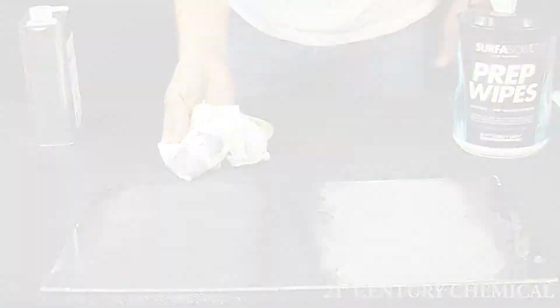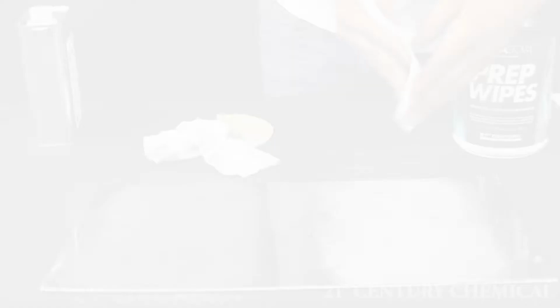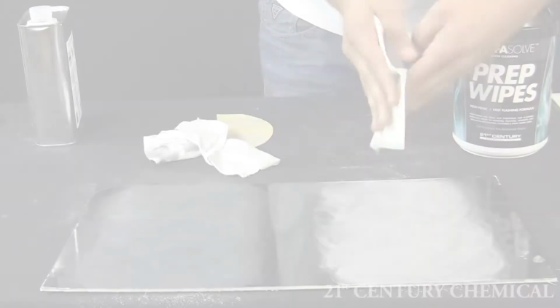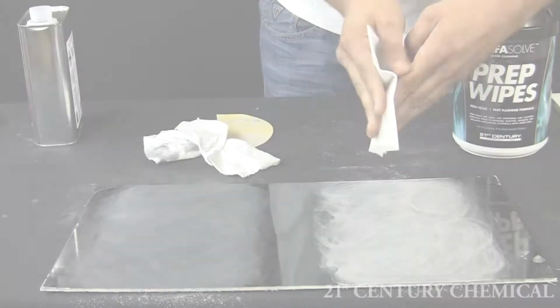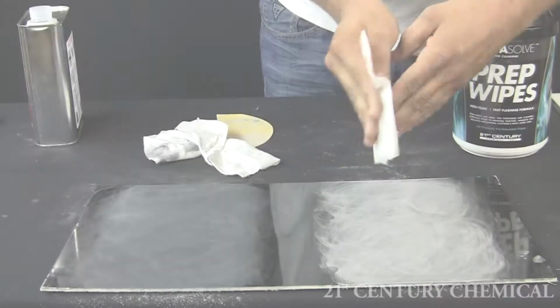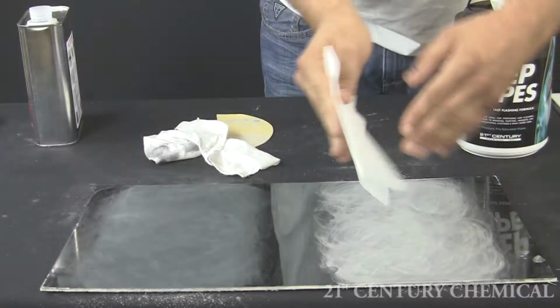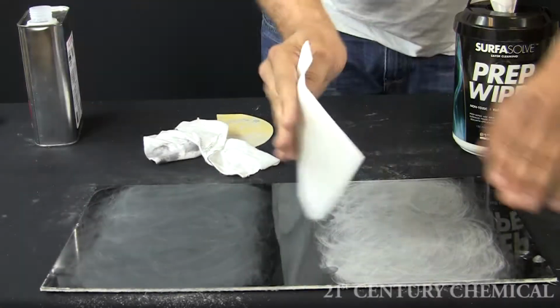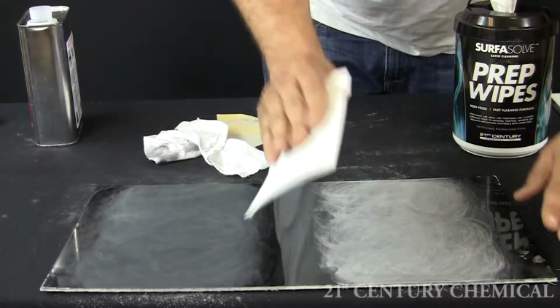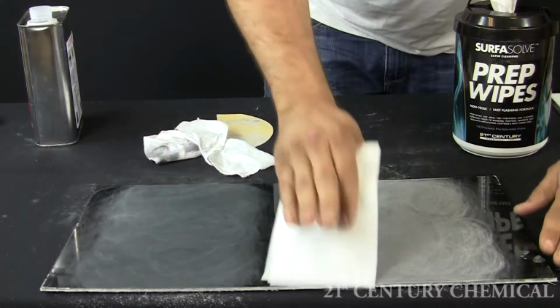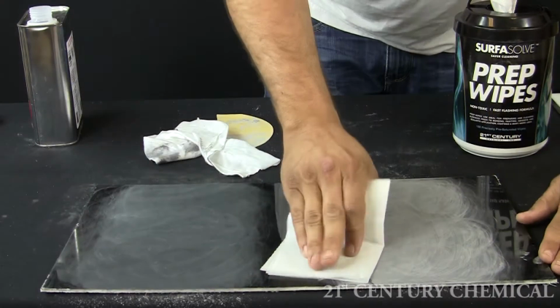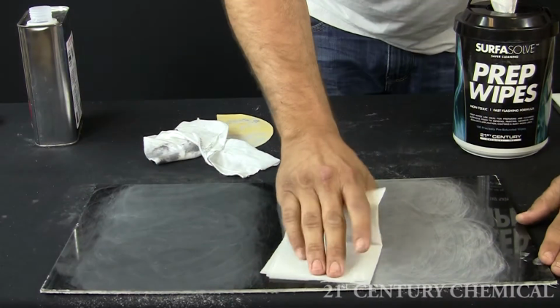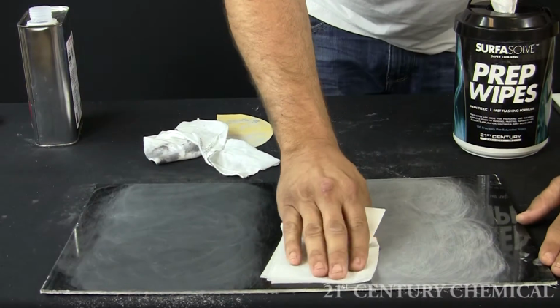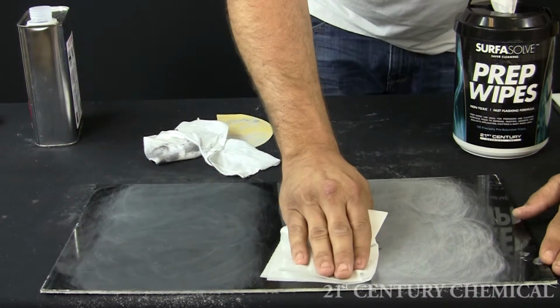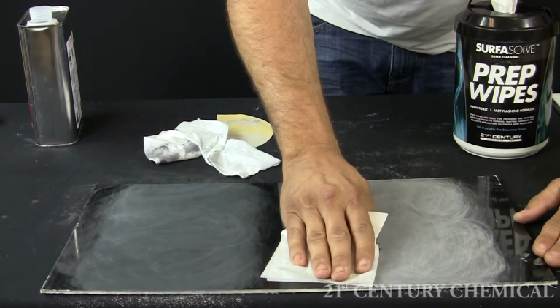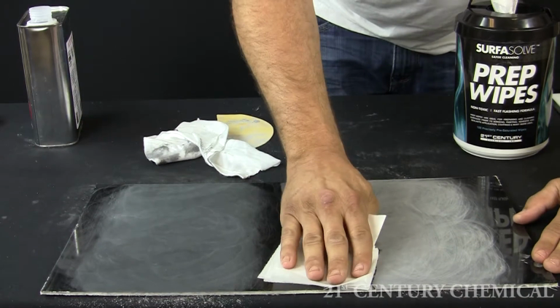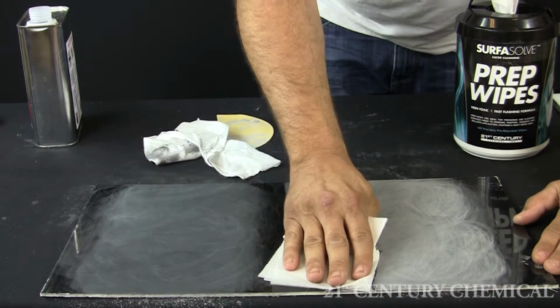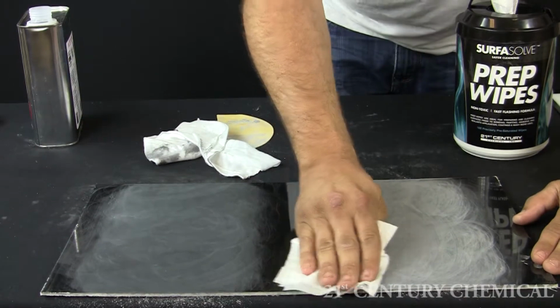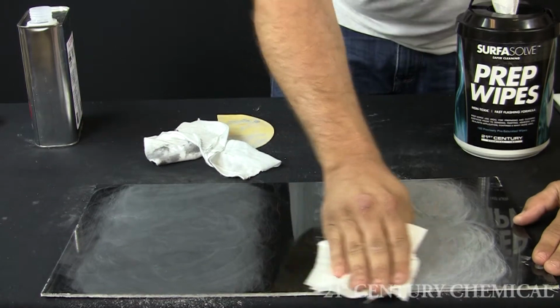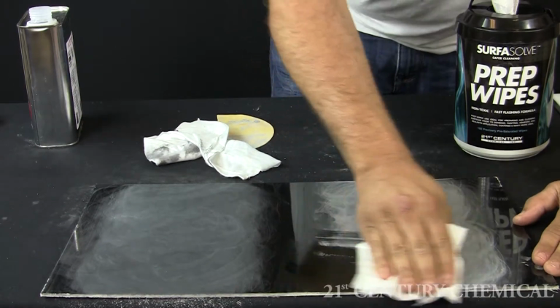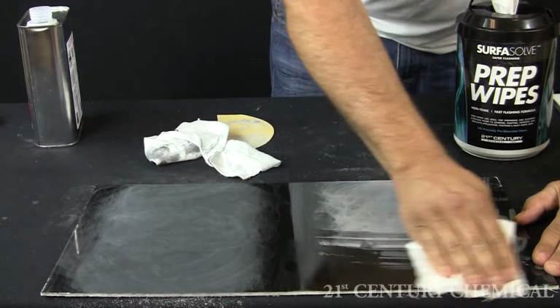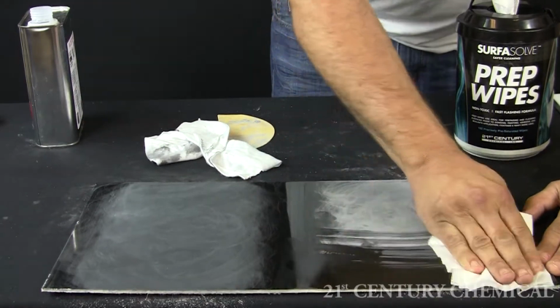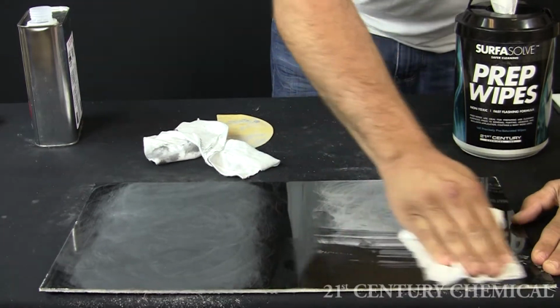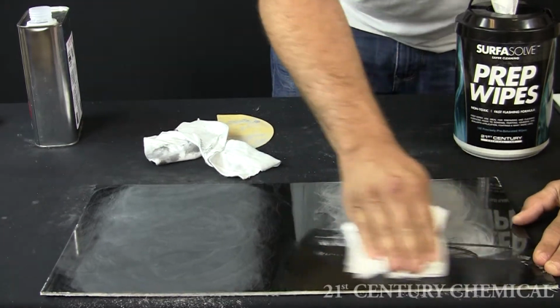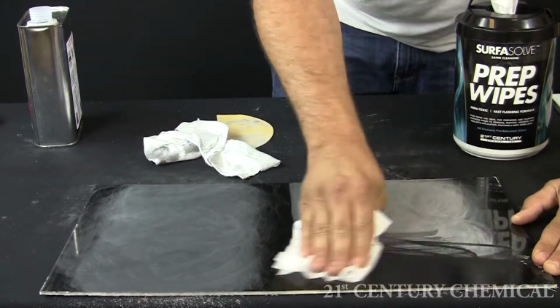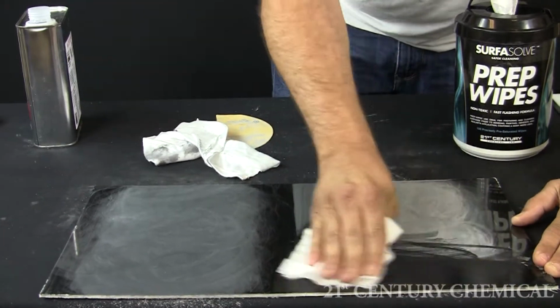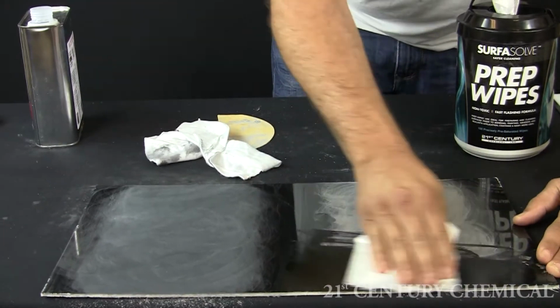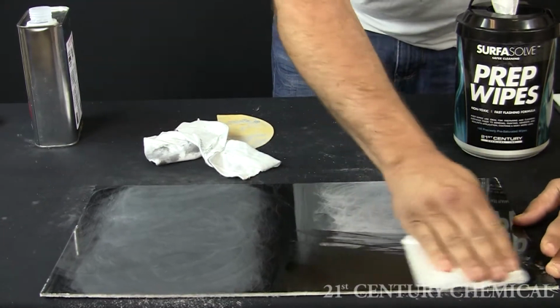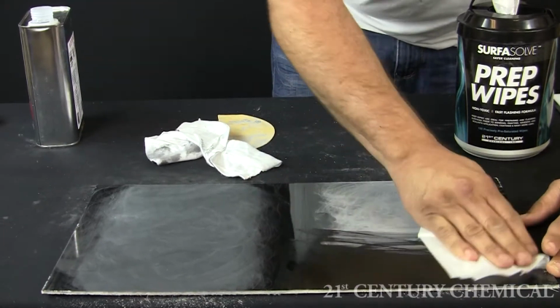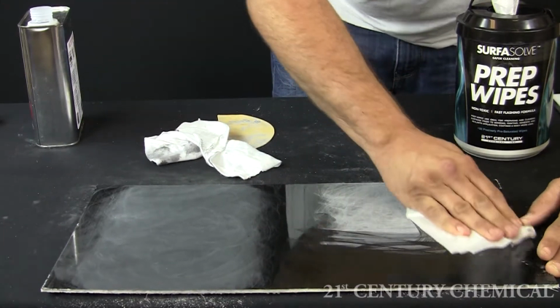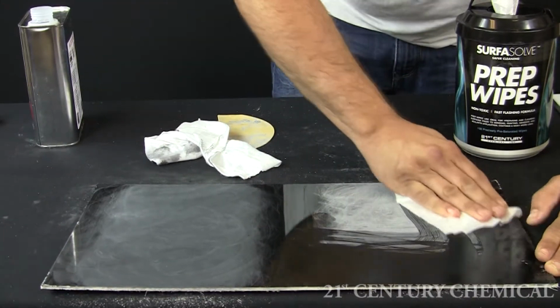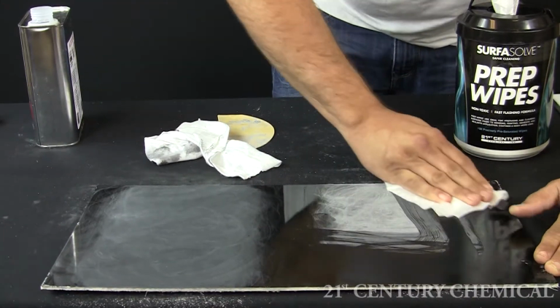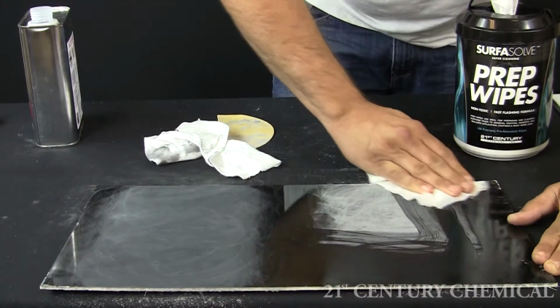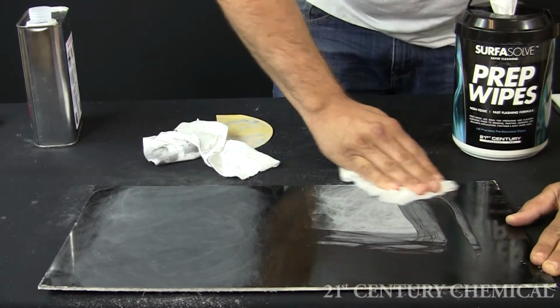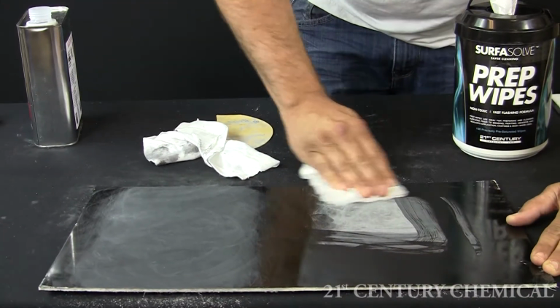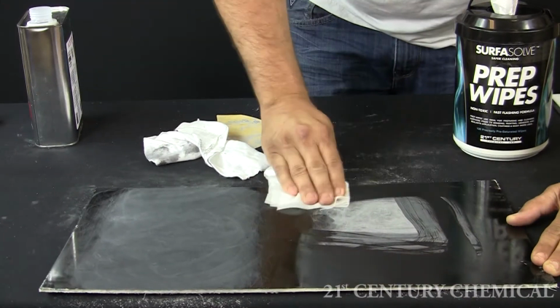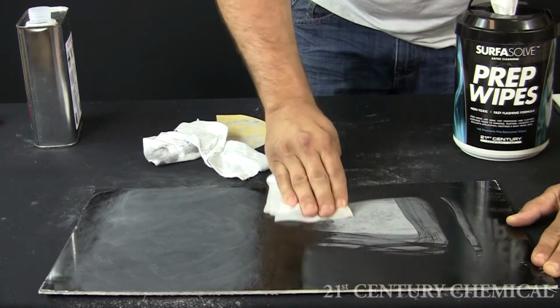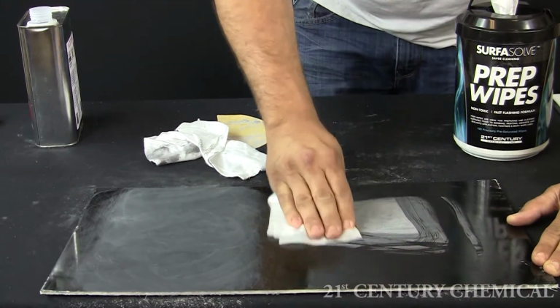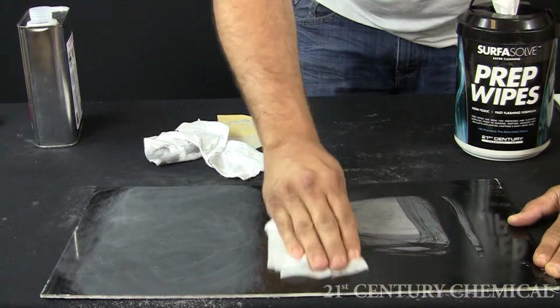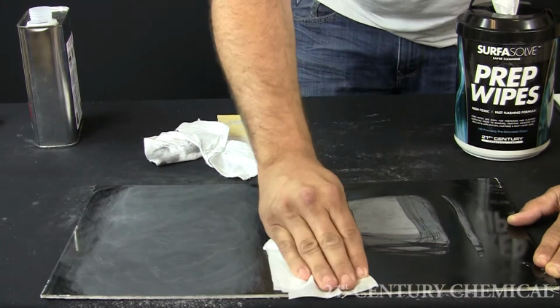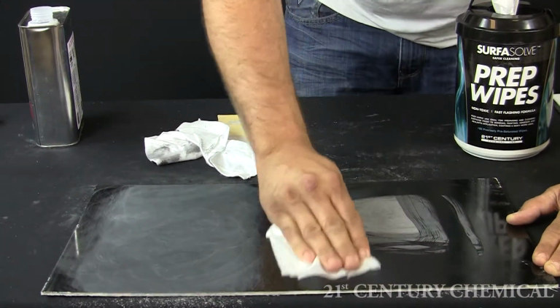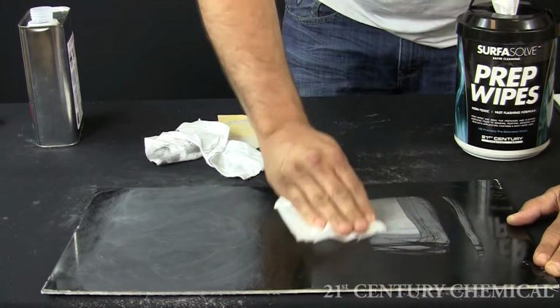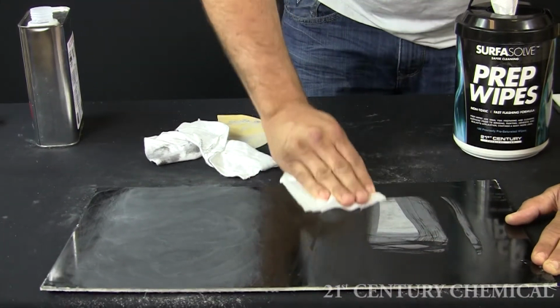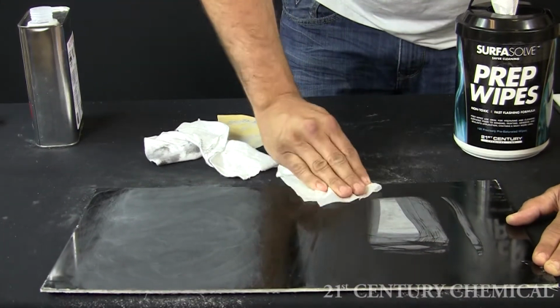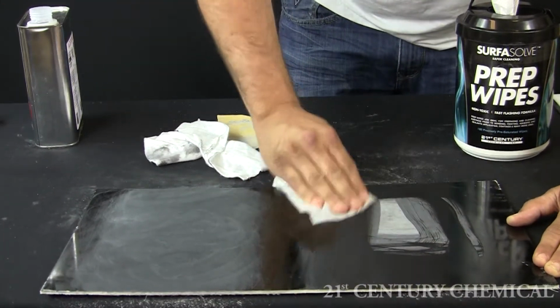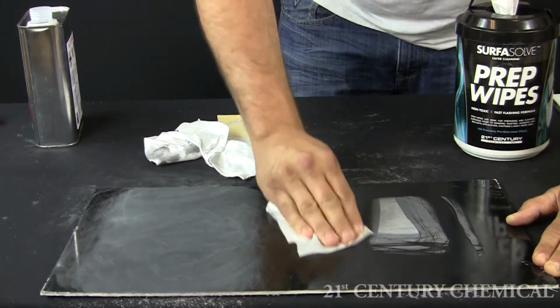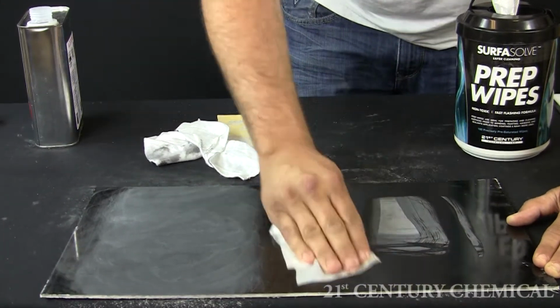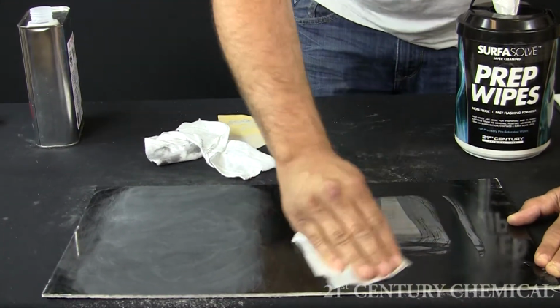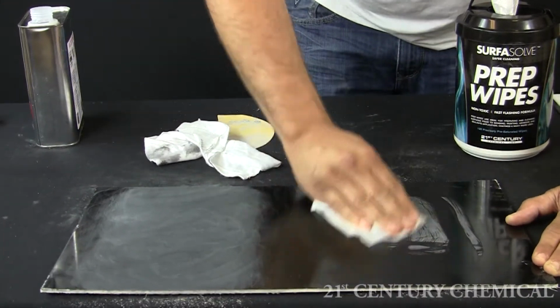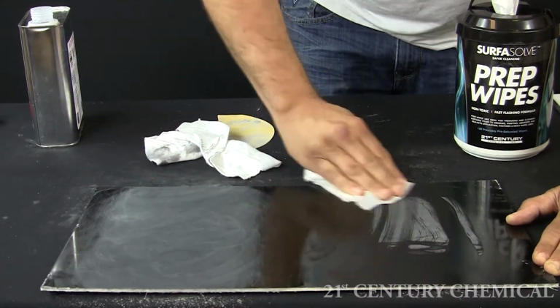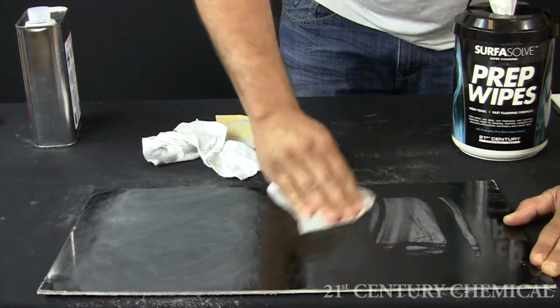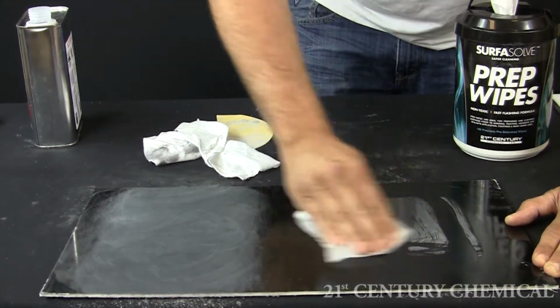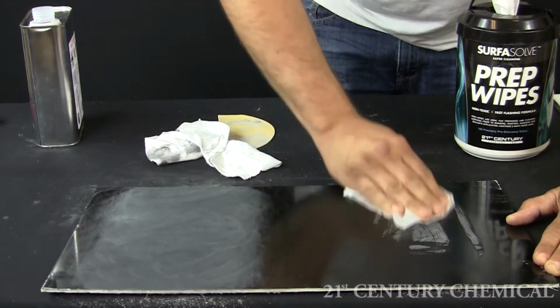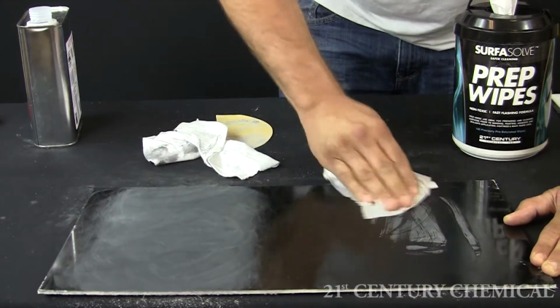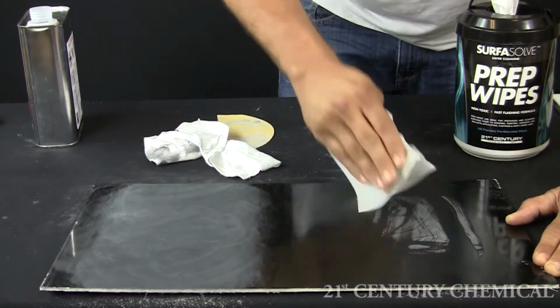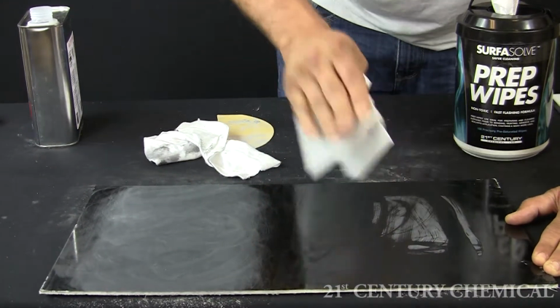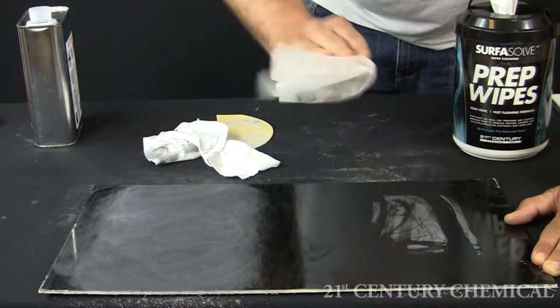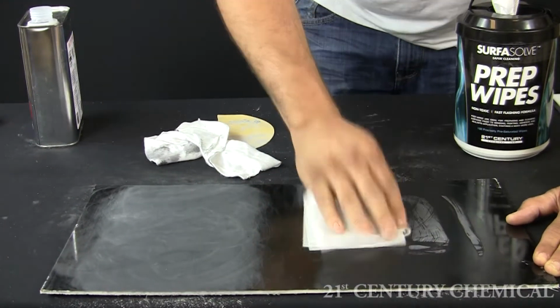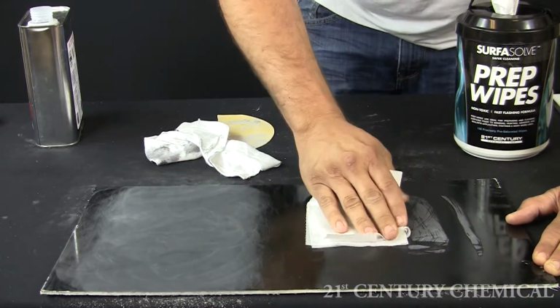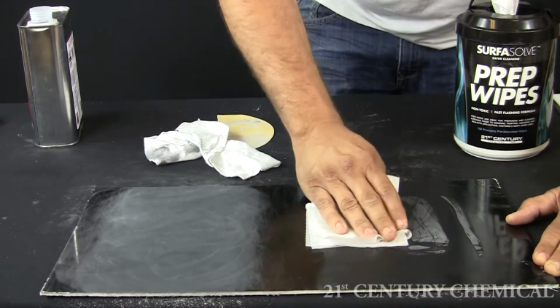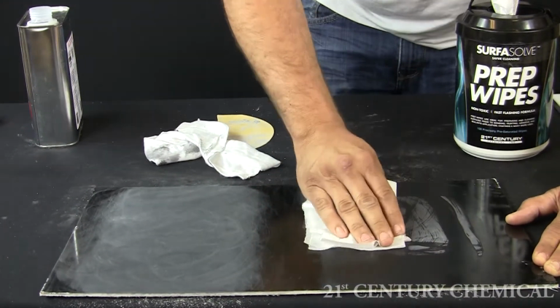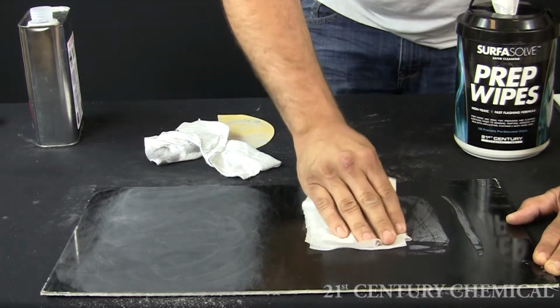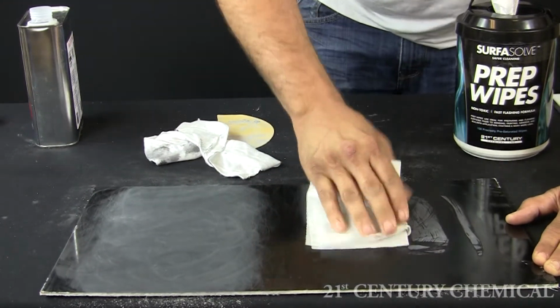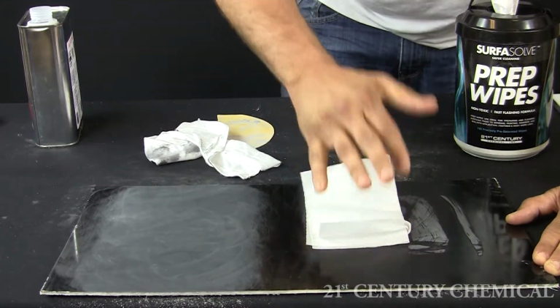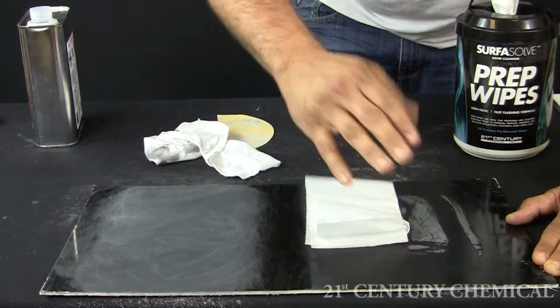Now that we have cleaned using the acetone, we will use the surface prep whites to clean the other side.